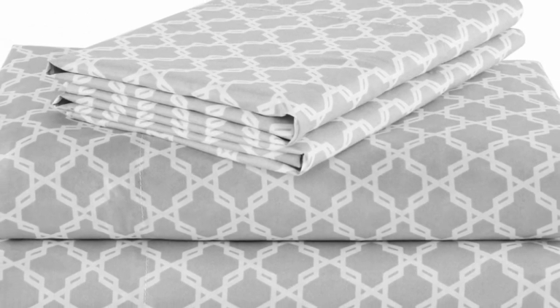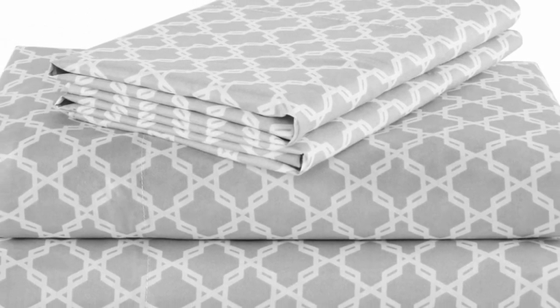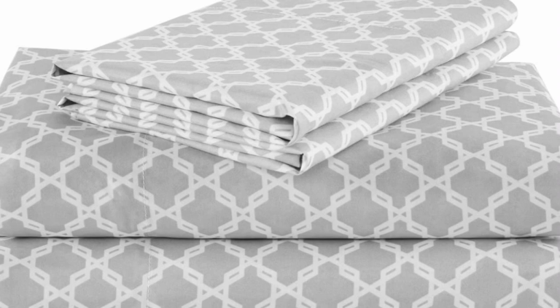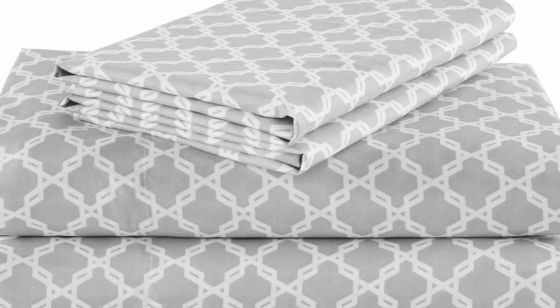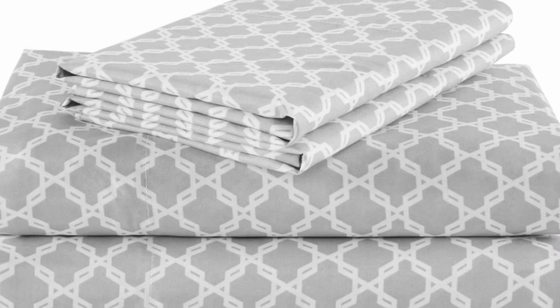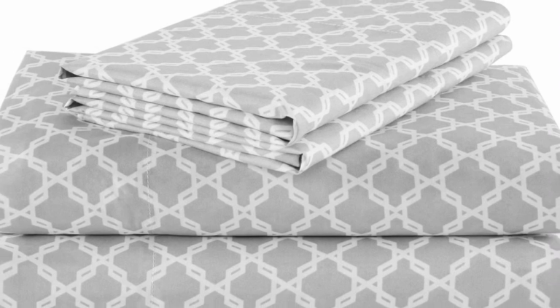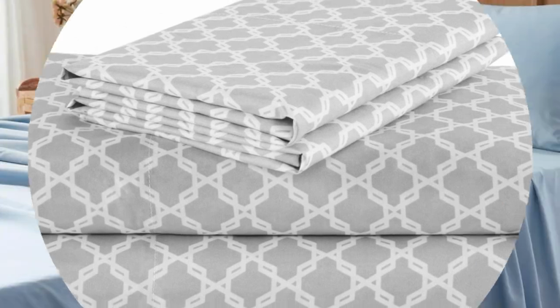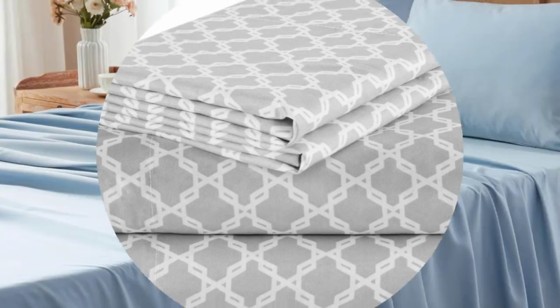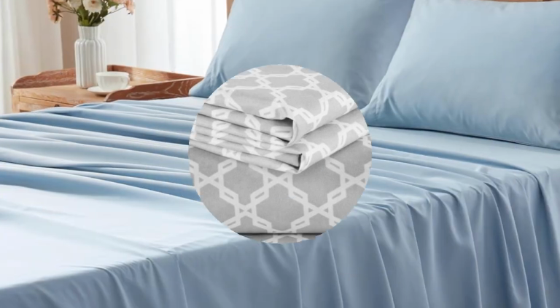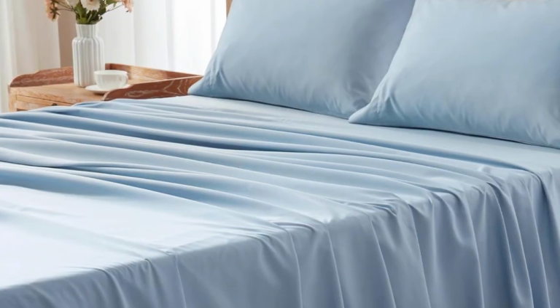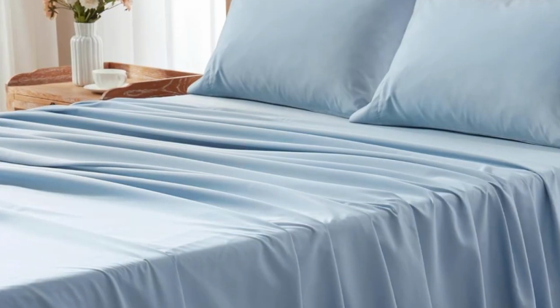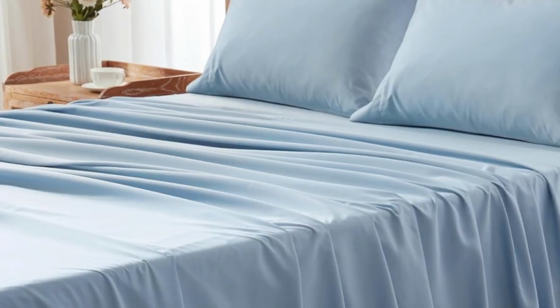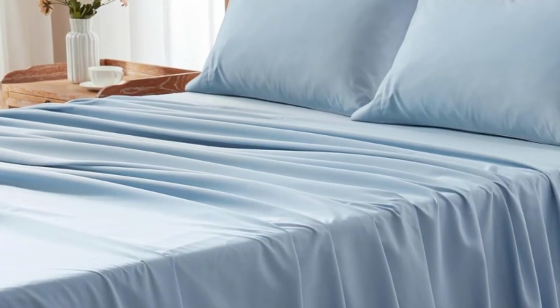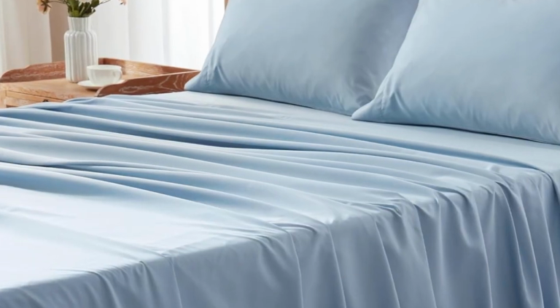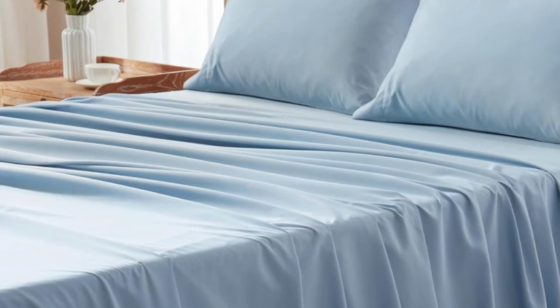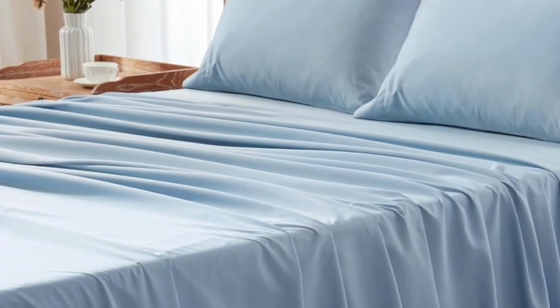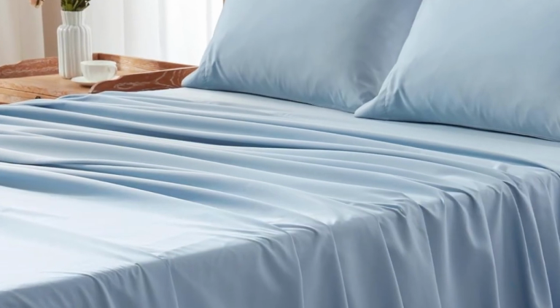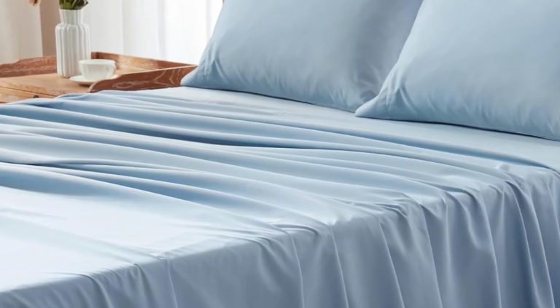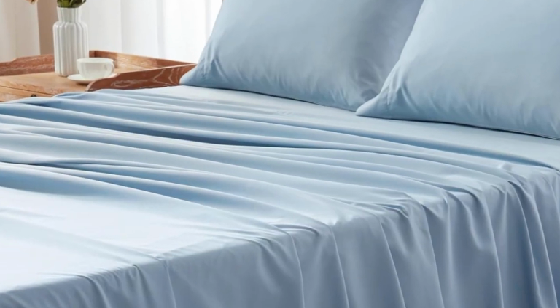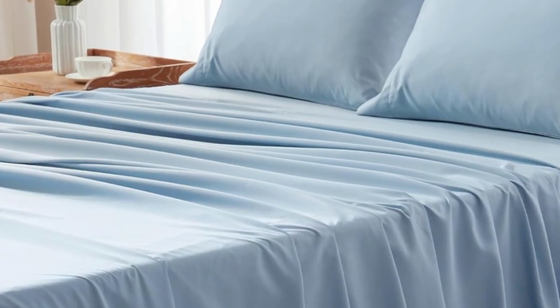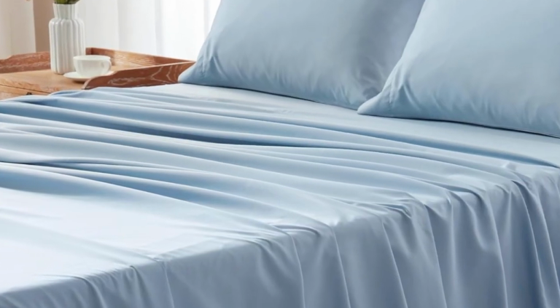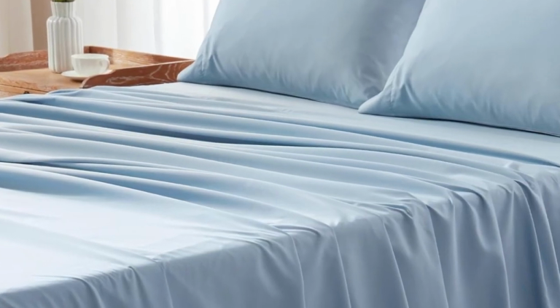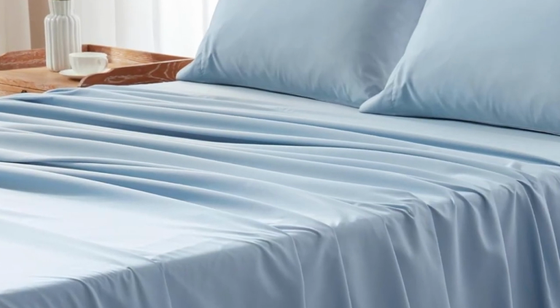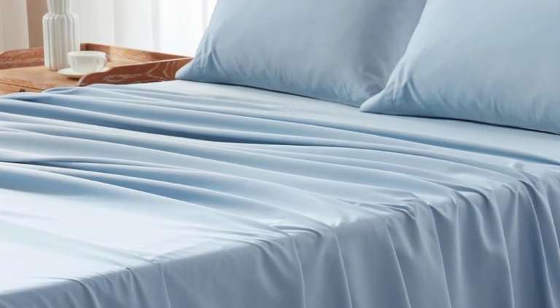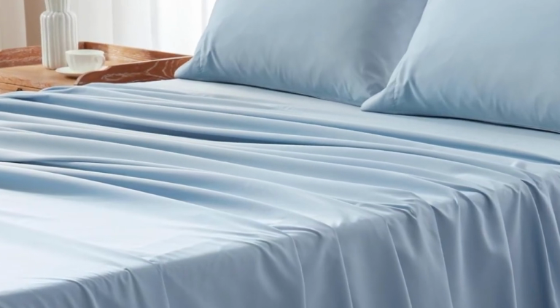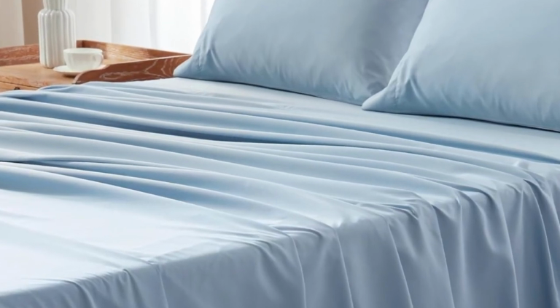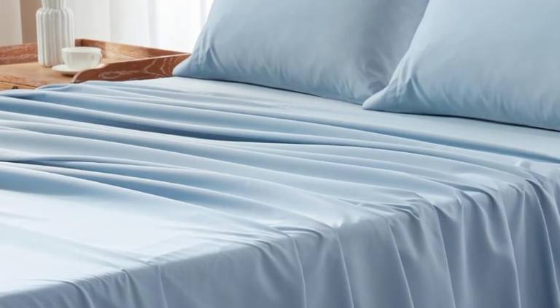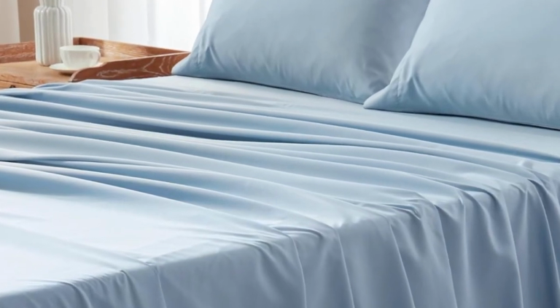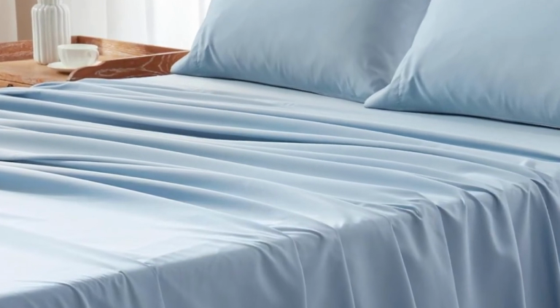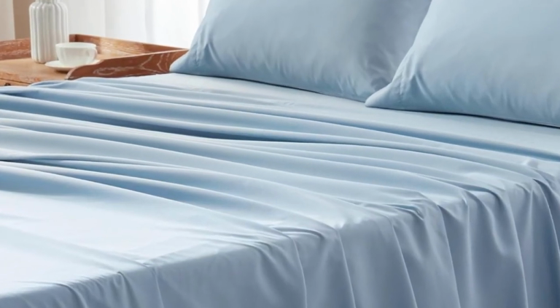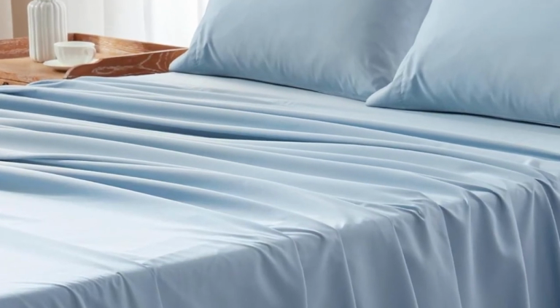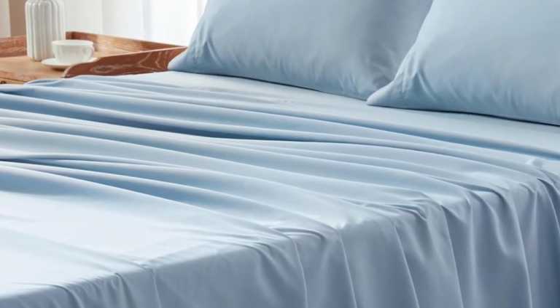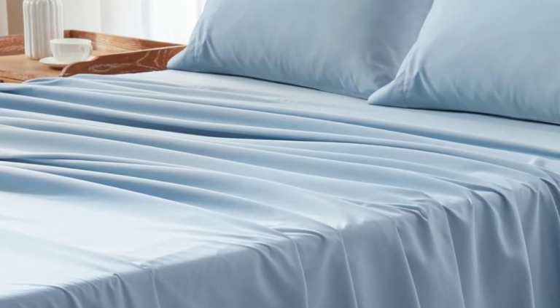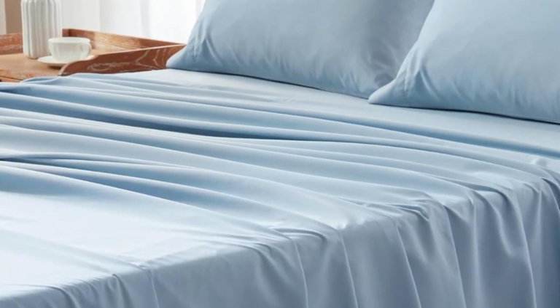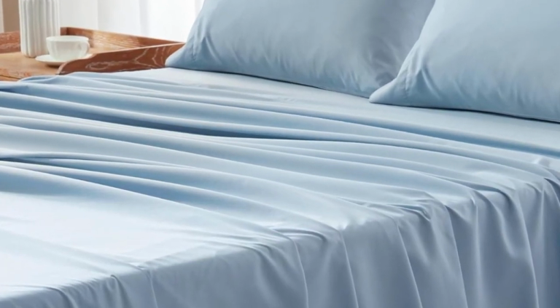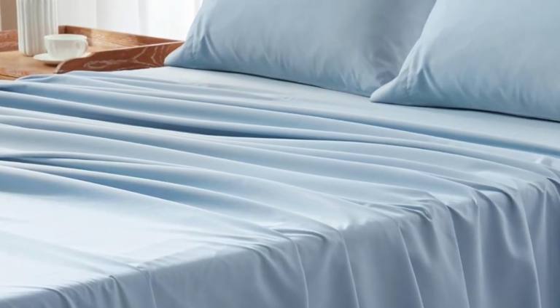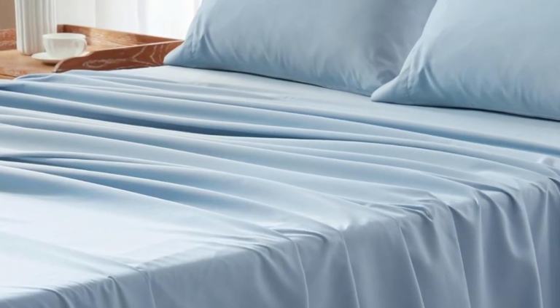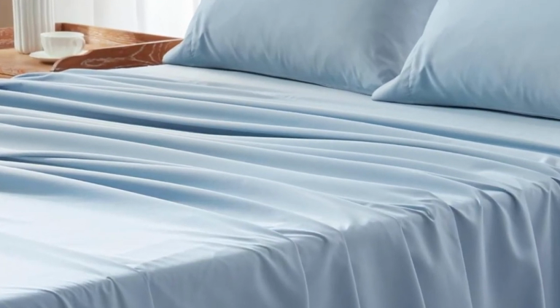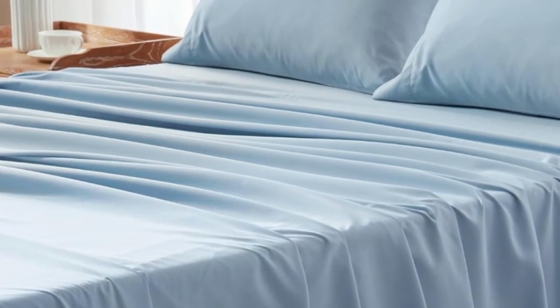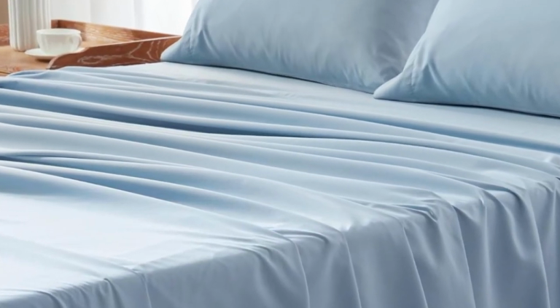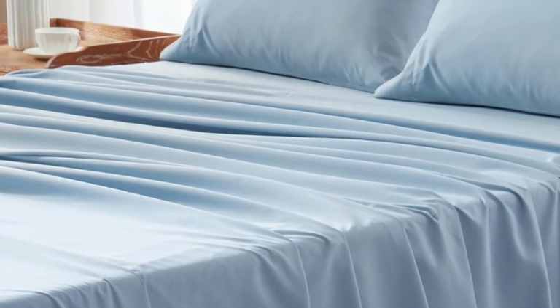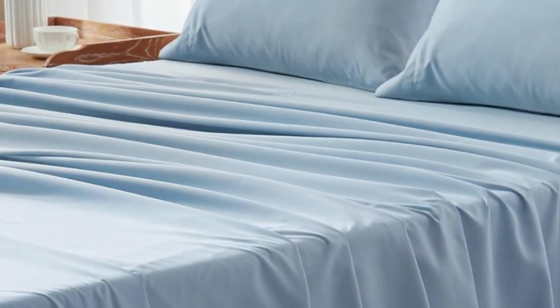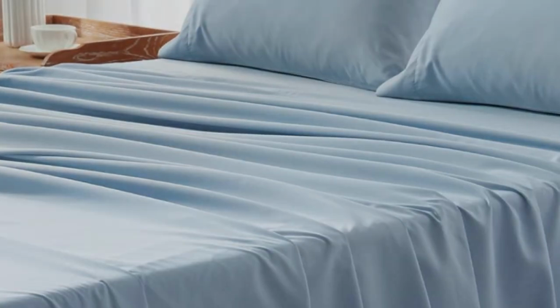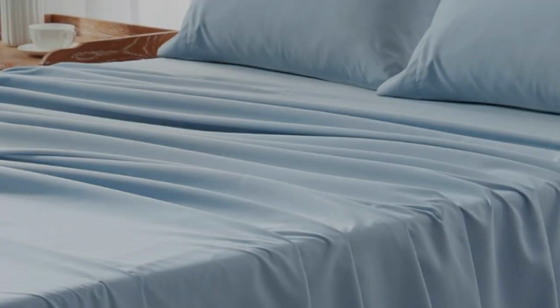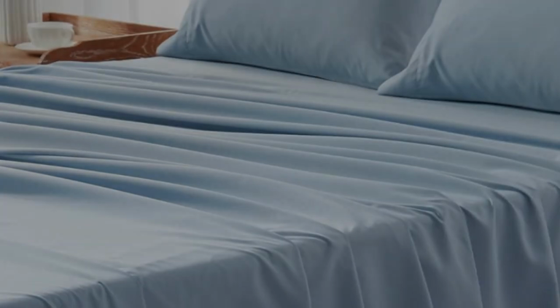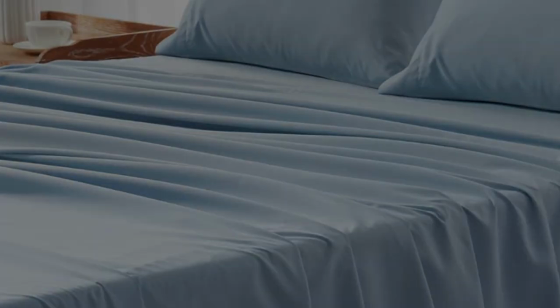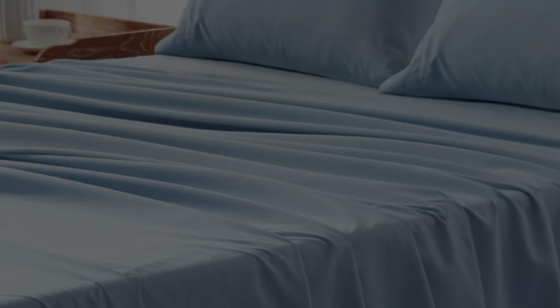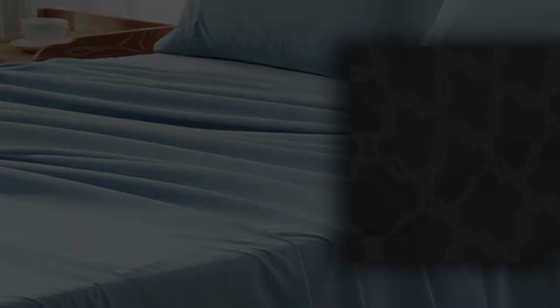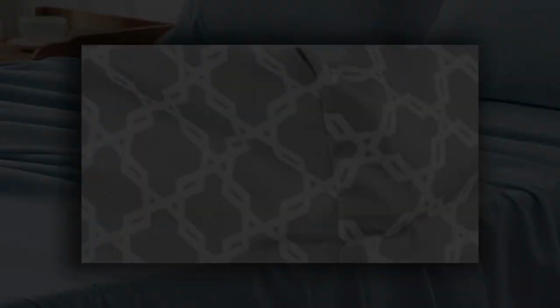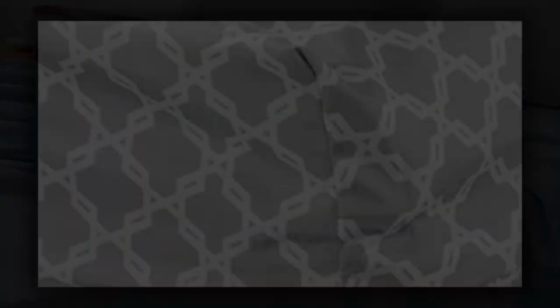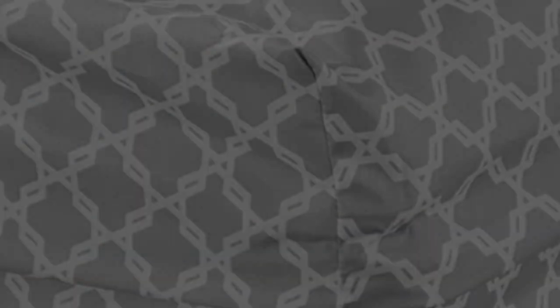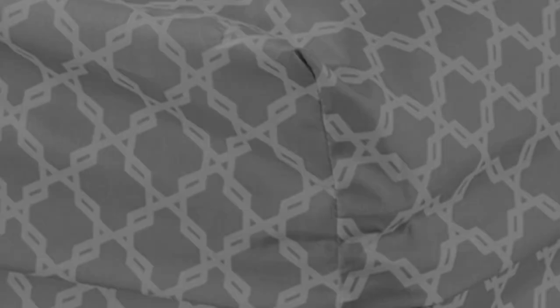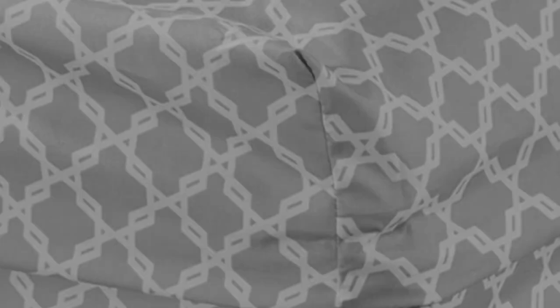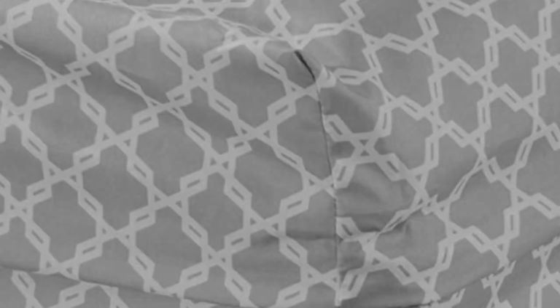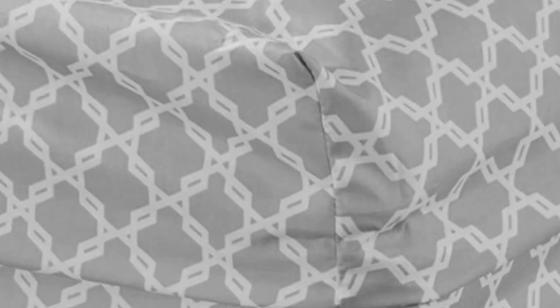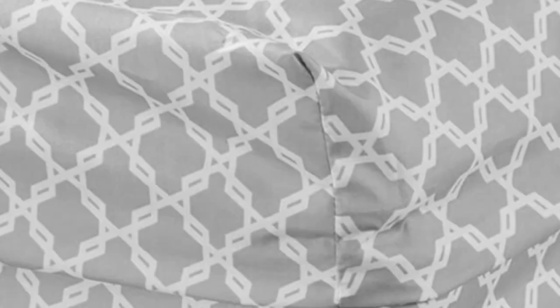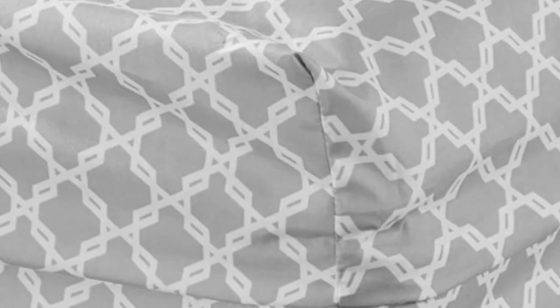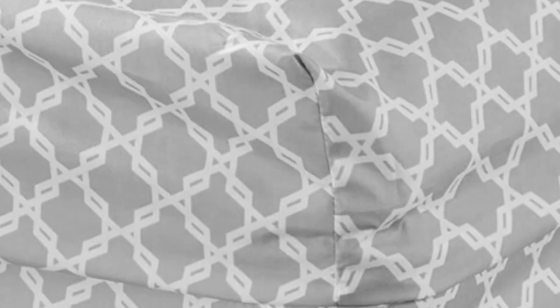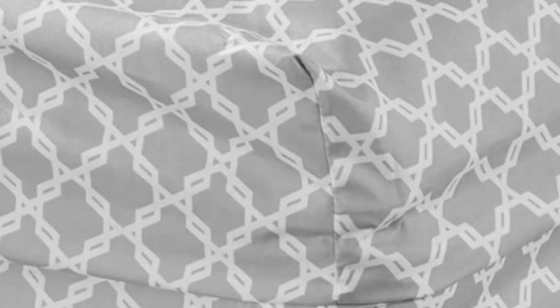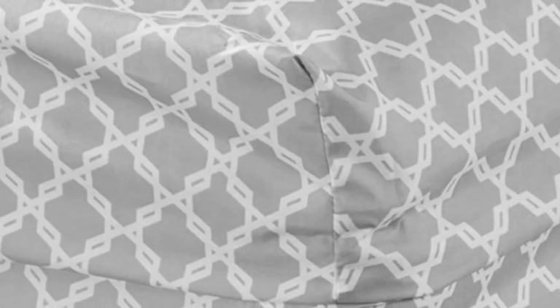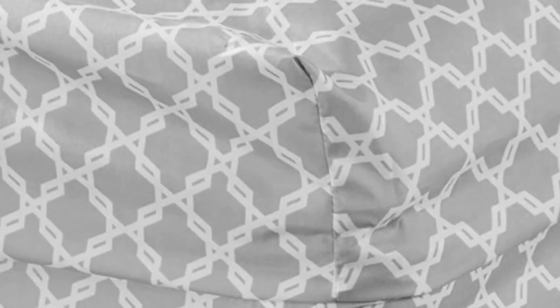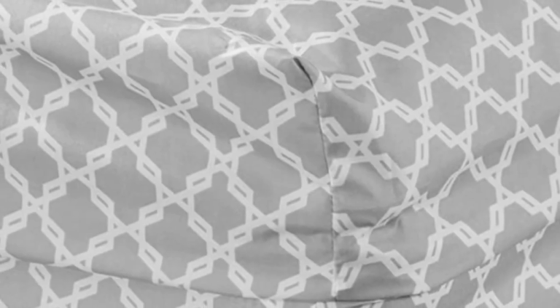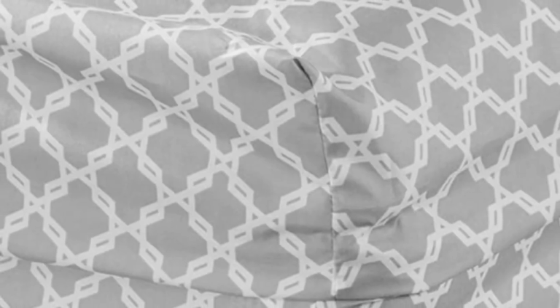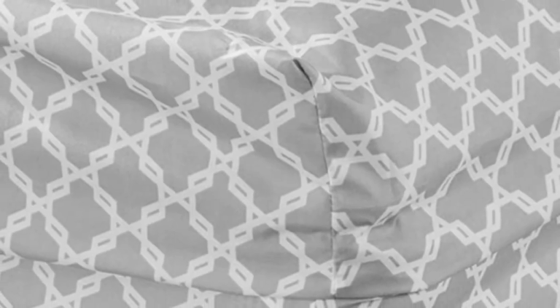We loved these sheets so much that we even felt that we'd pay more for them, but the lower price point is just another bonus to their impressive quality and performance.